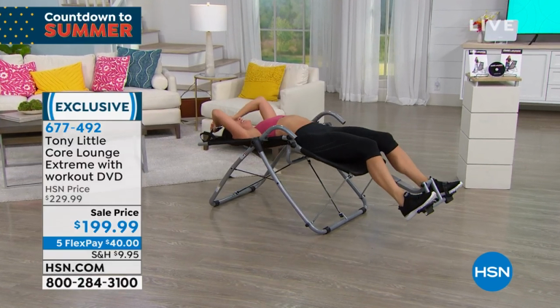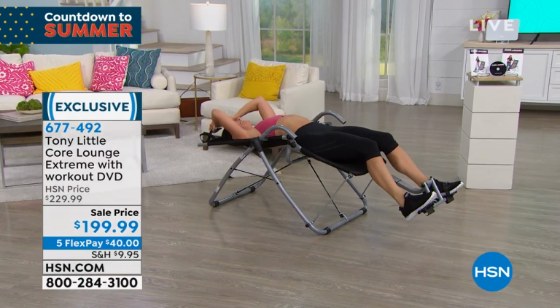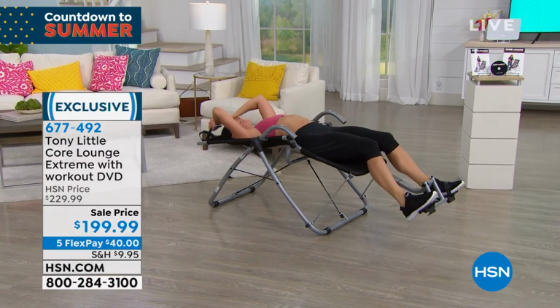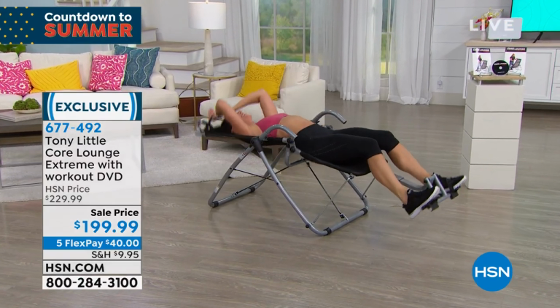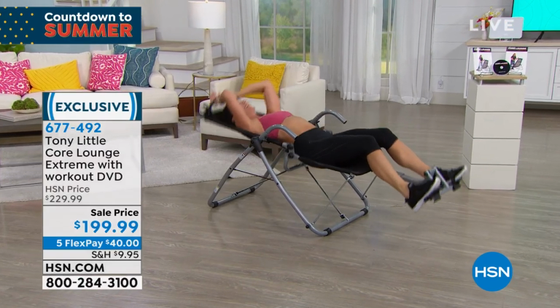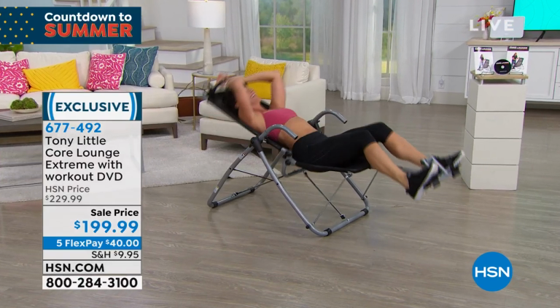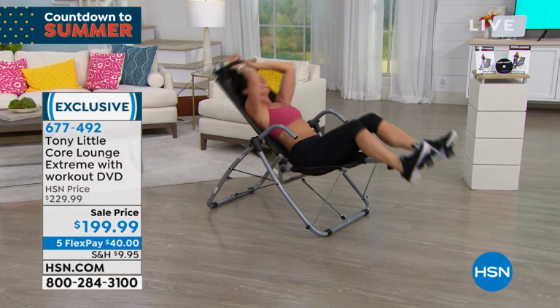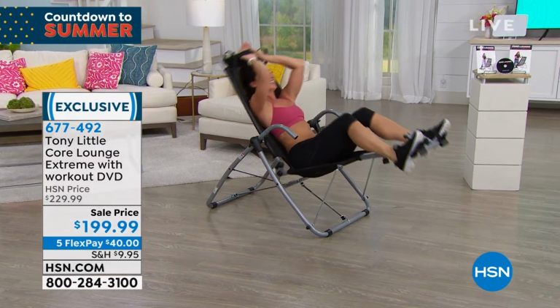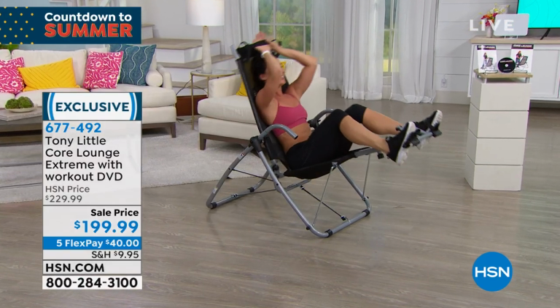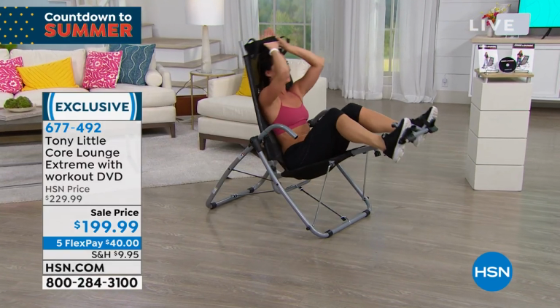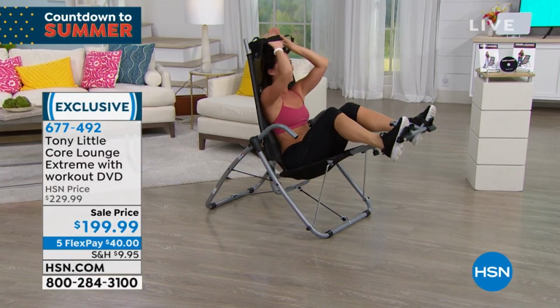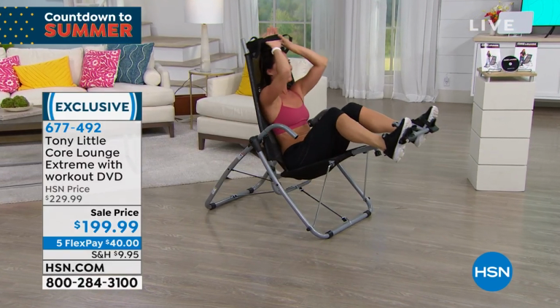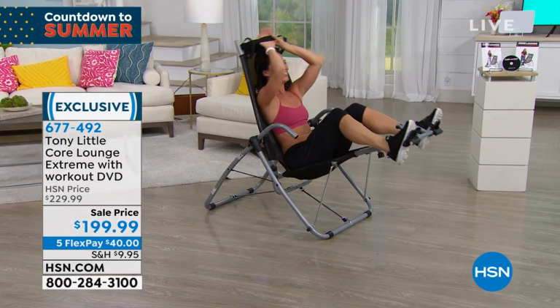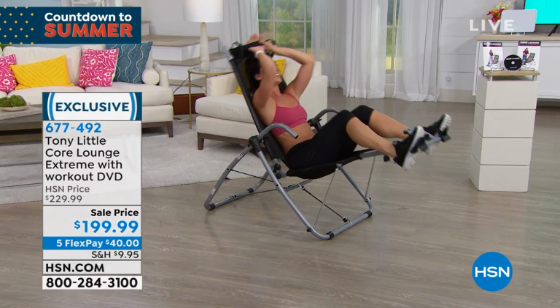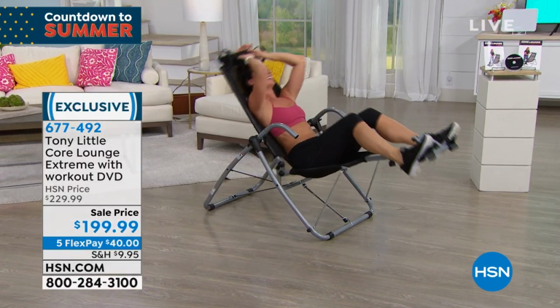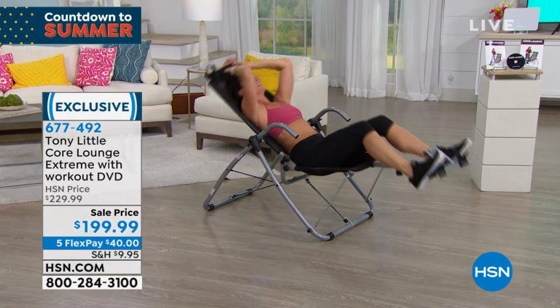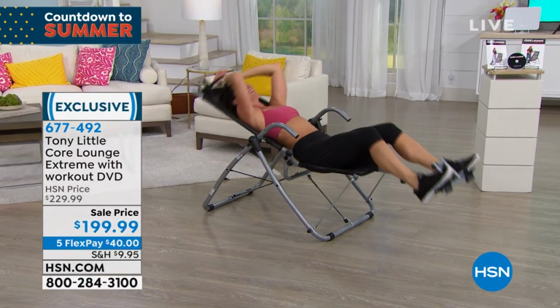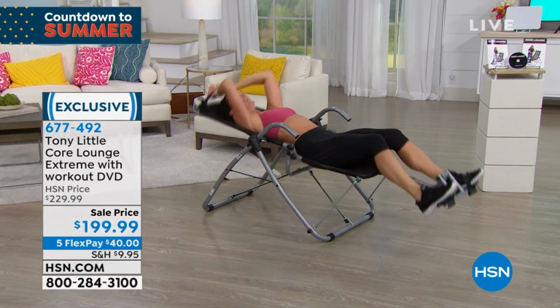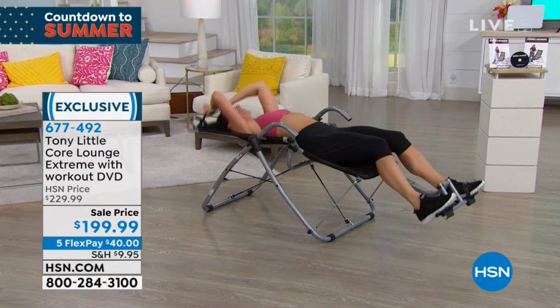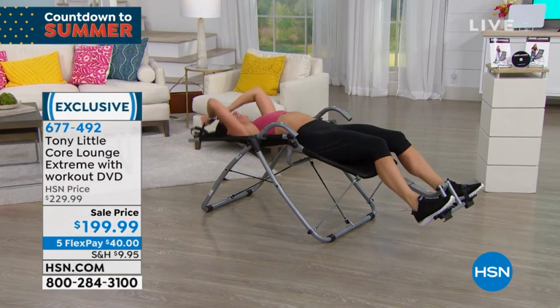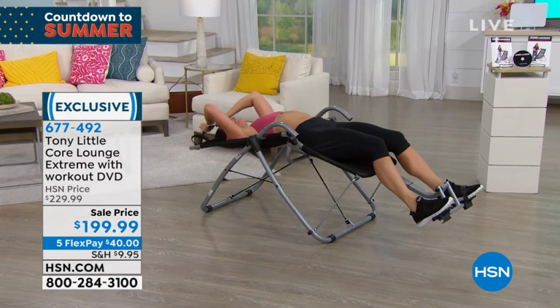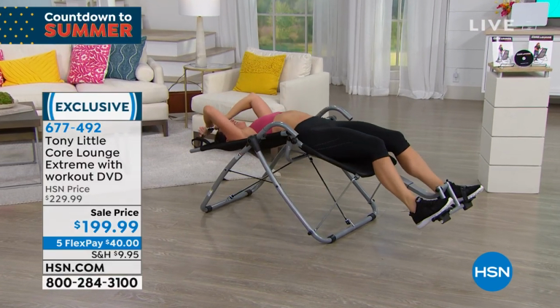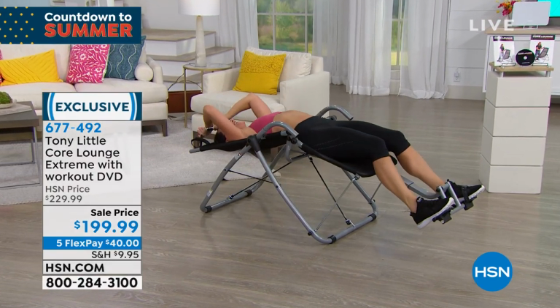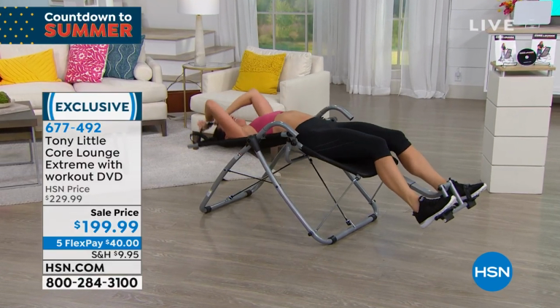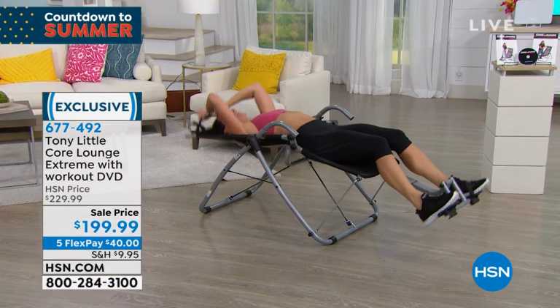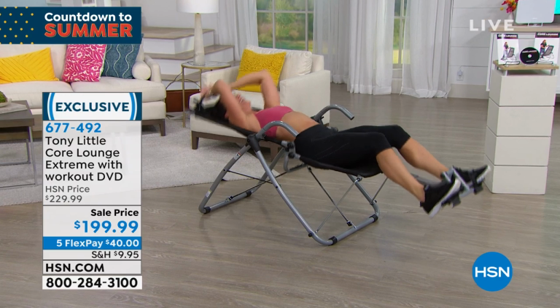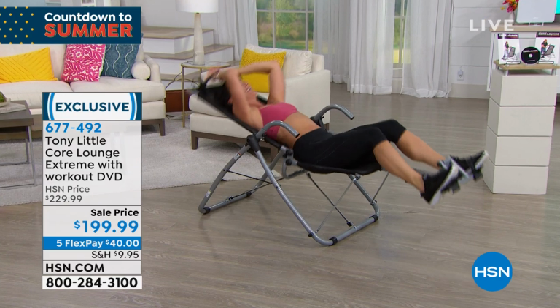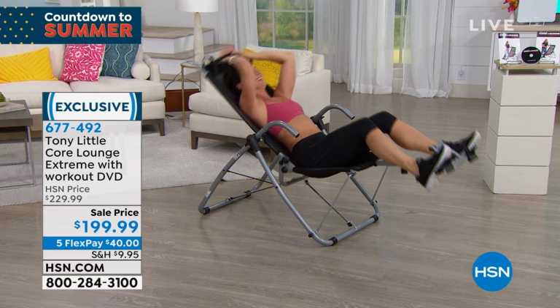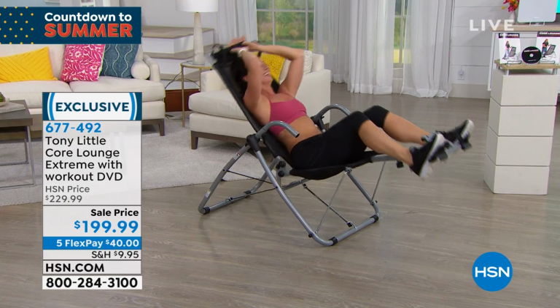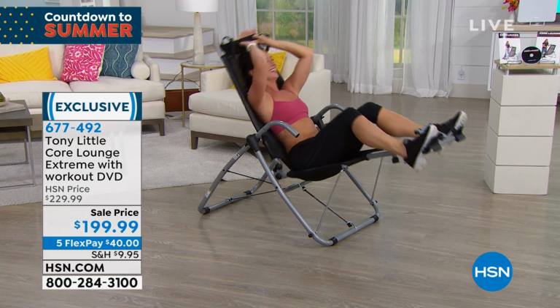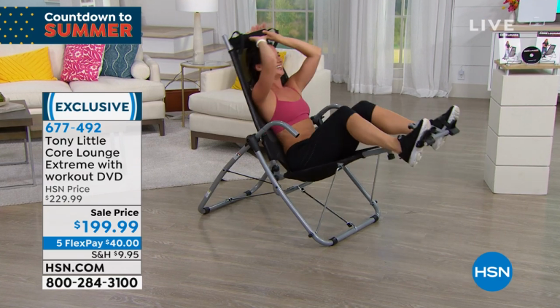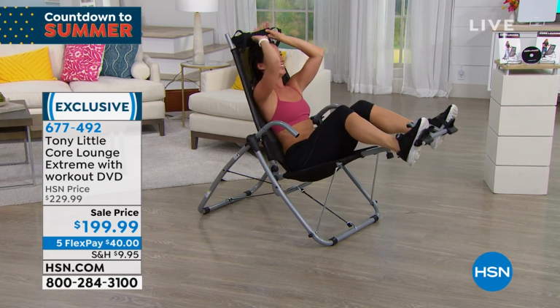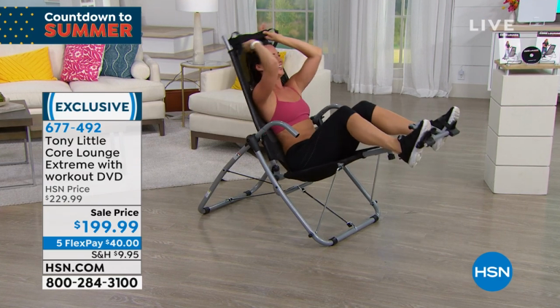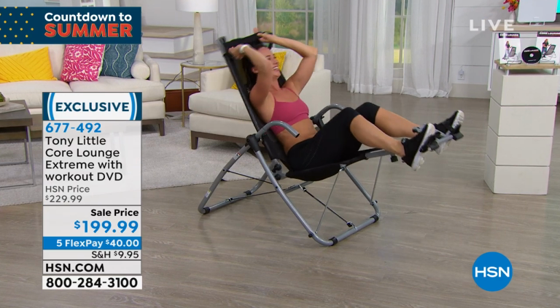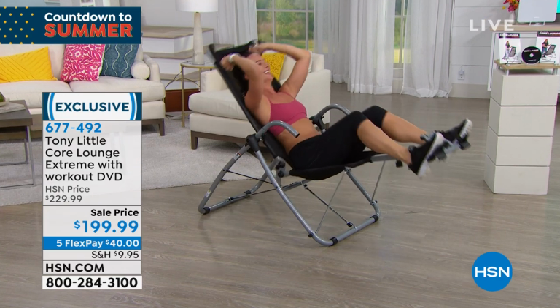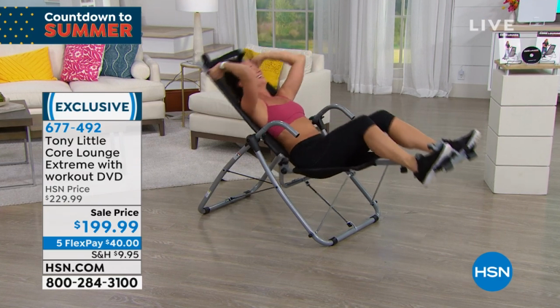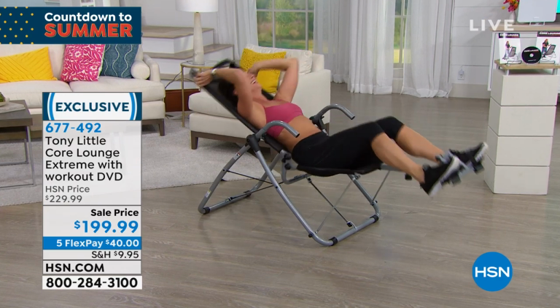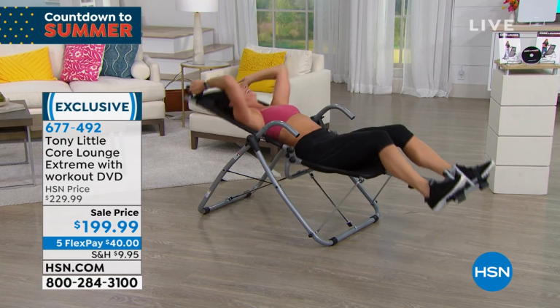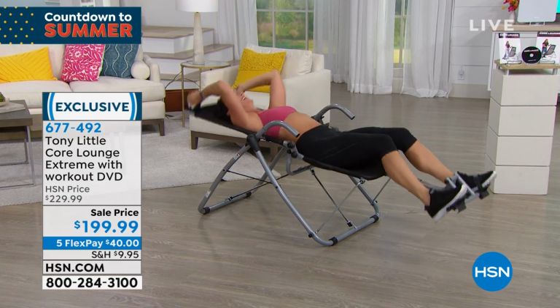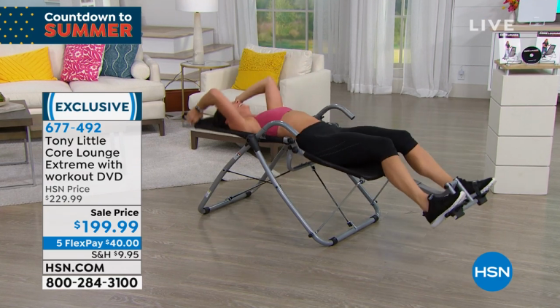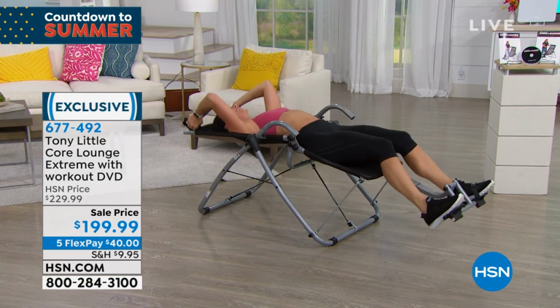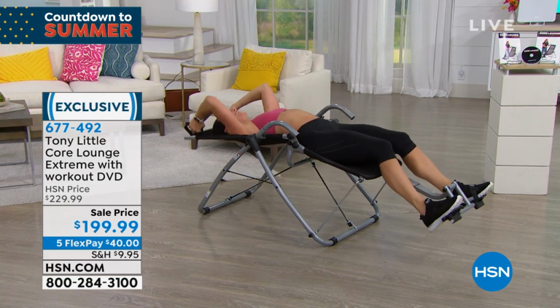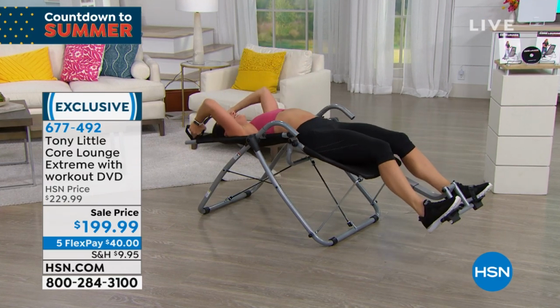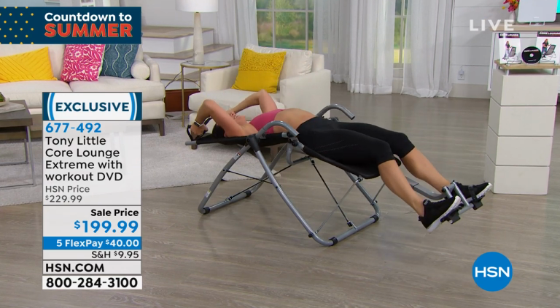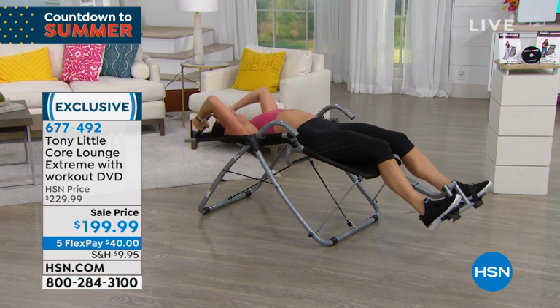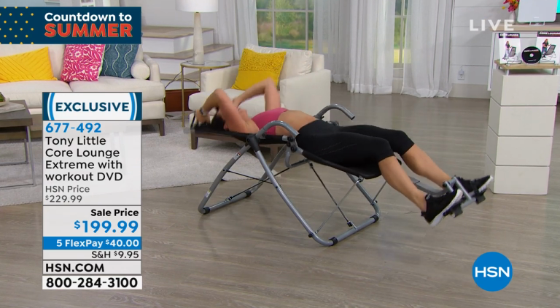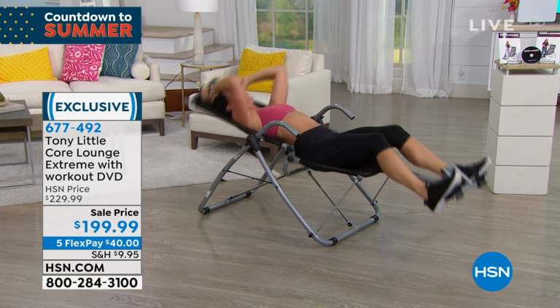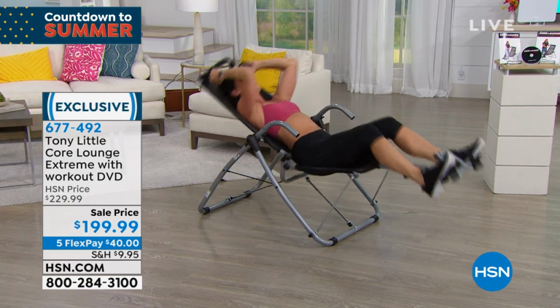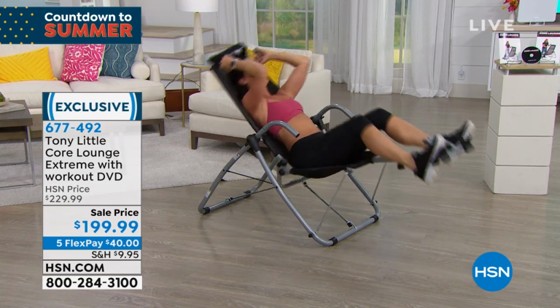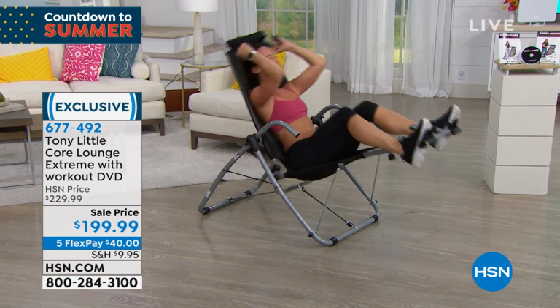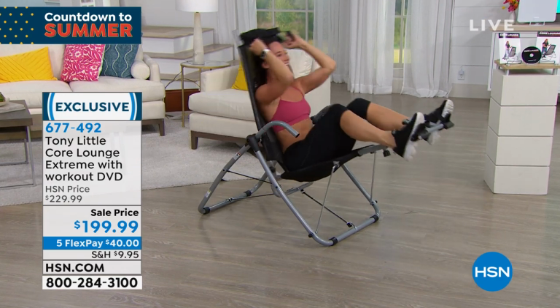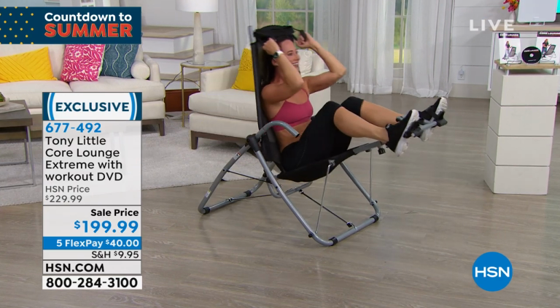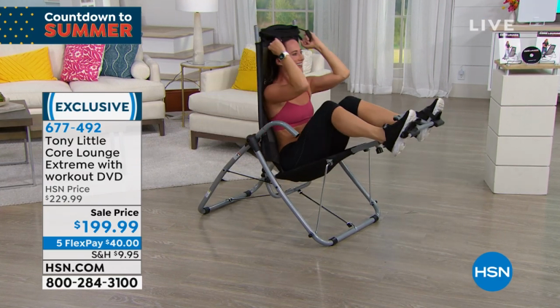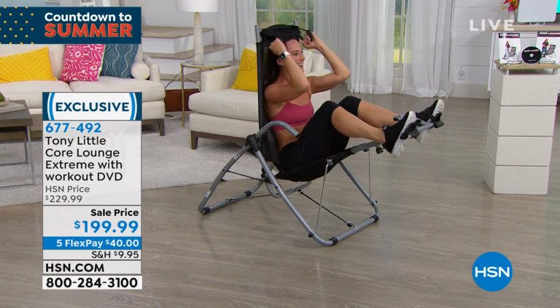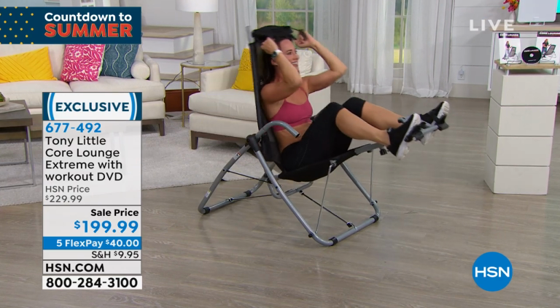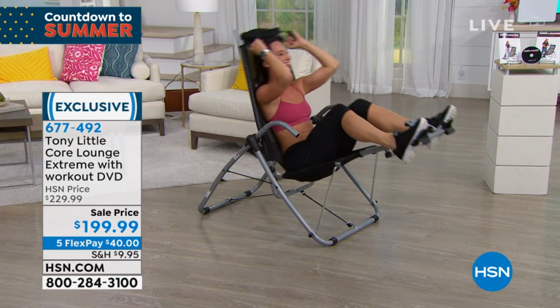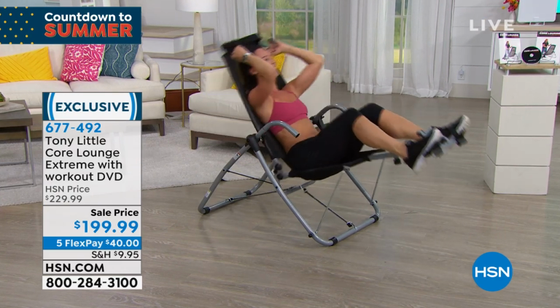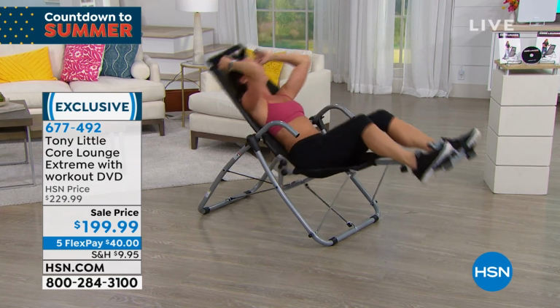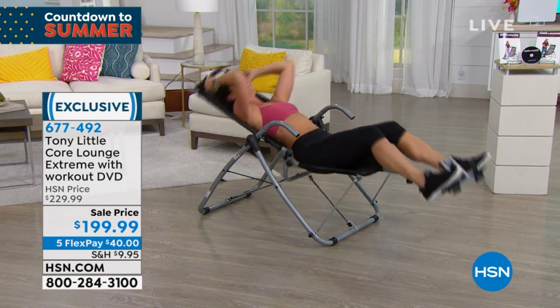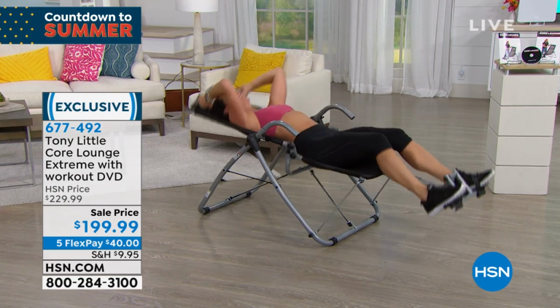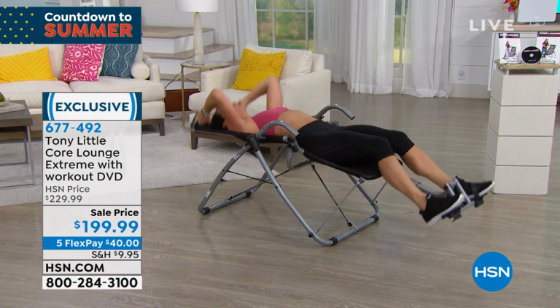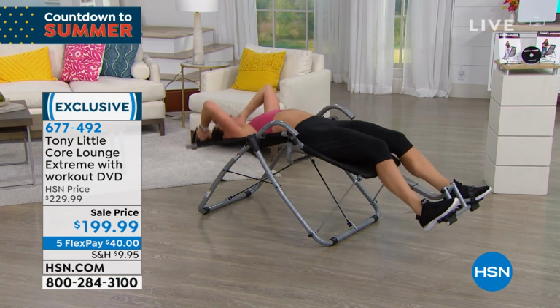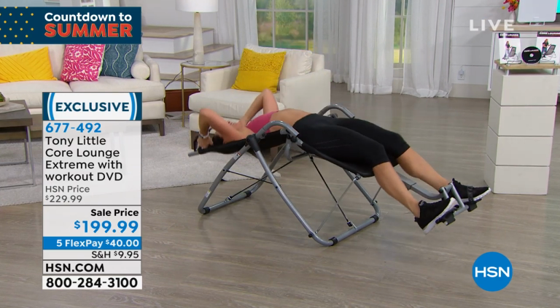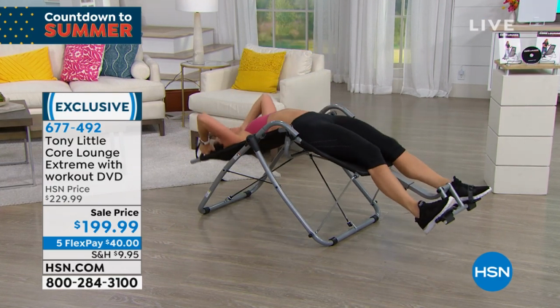Sandy's just an expert at that product, but it just shows you the range of motion that you can get, which is just amazing.